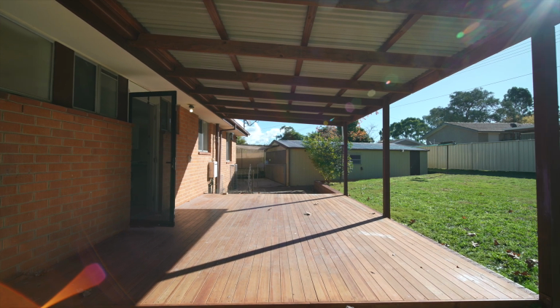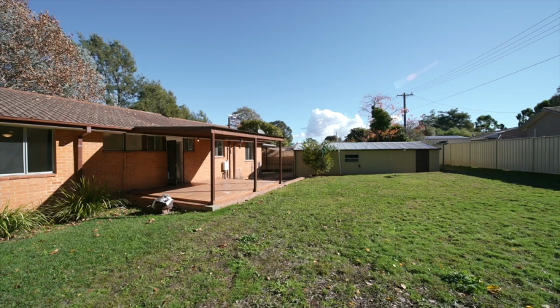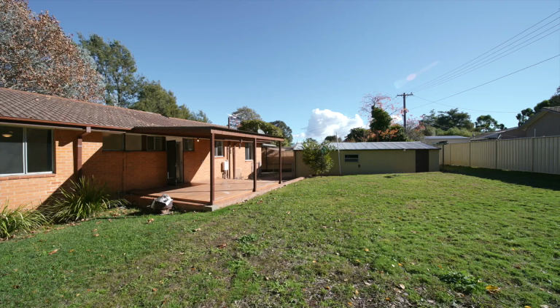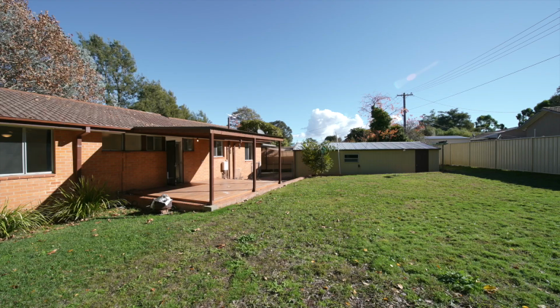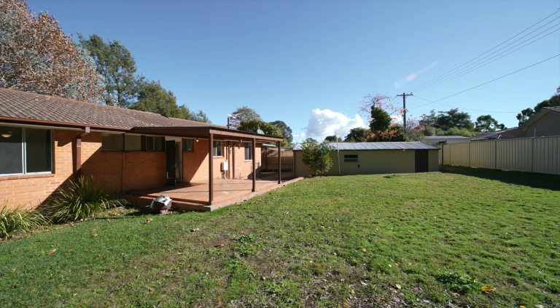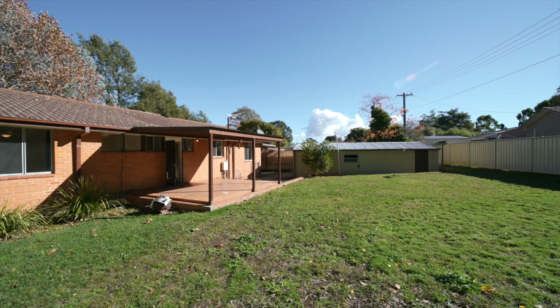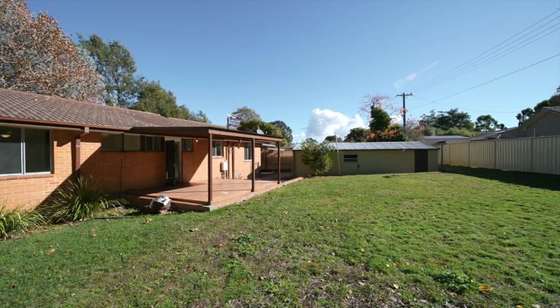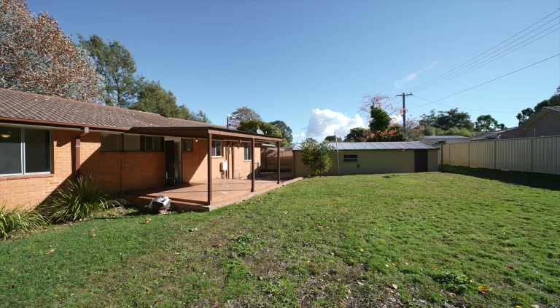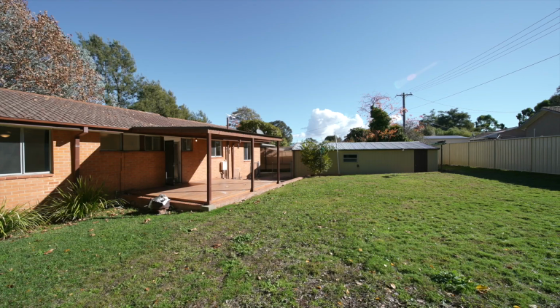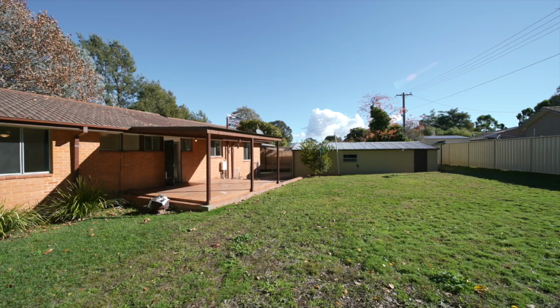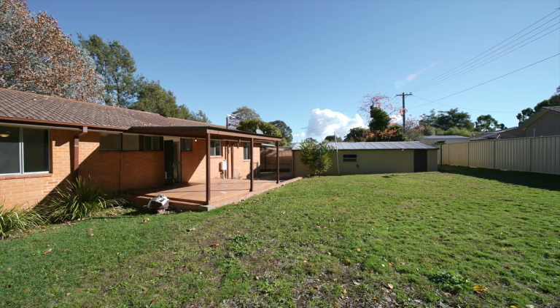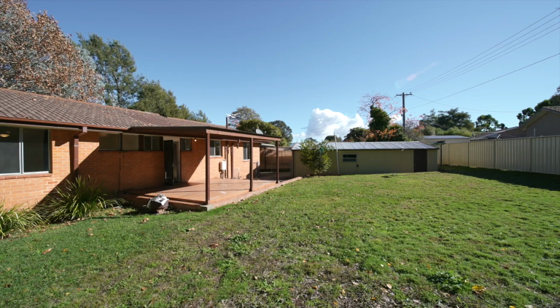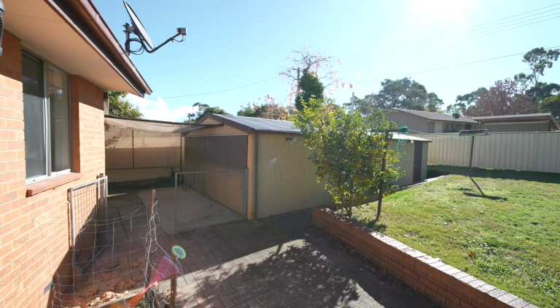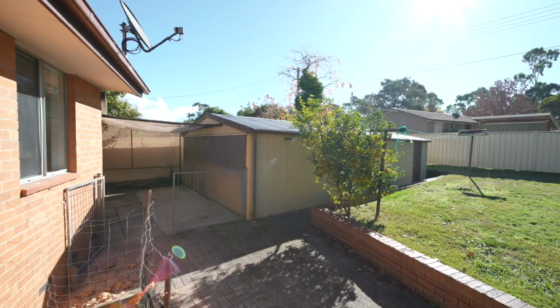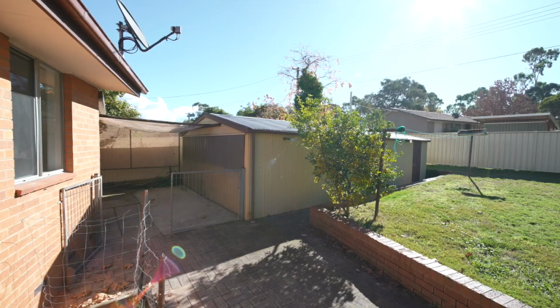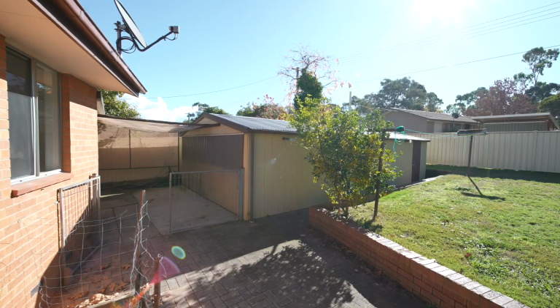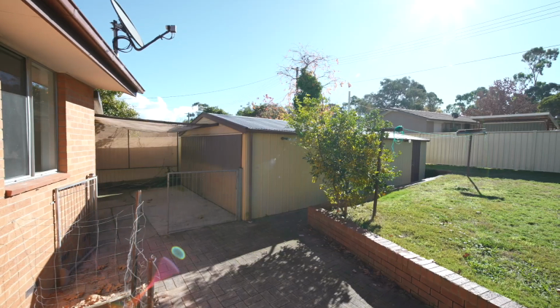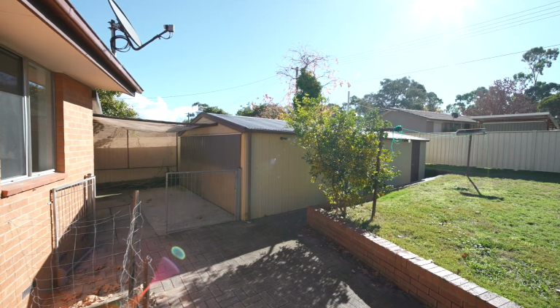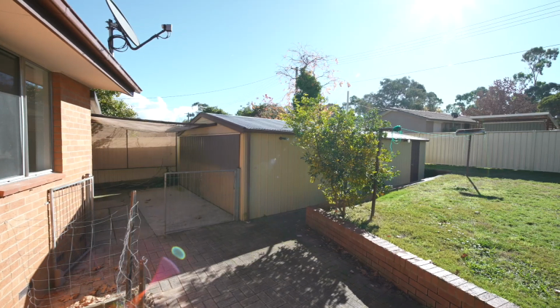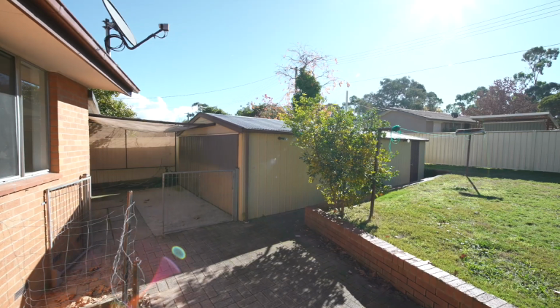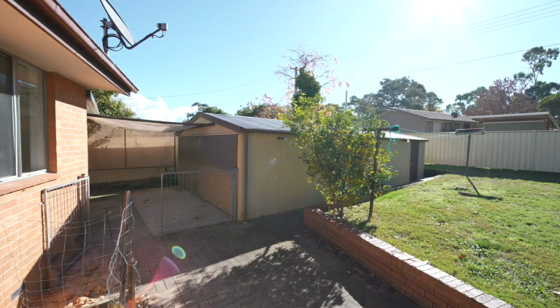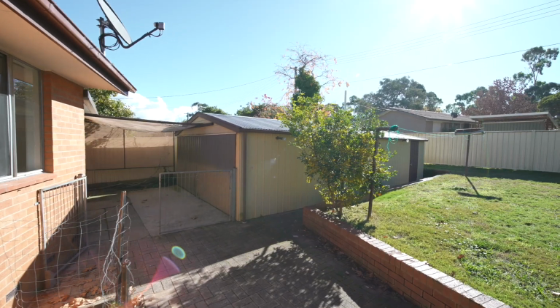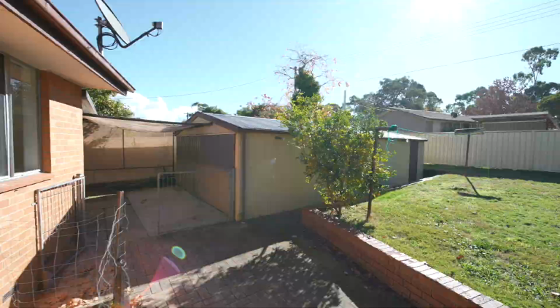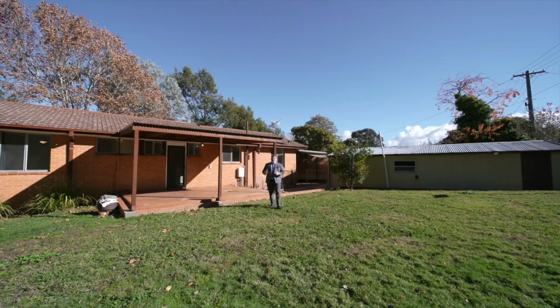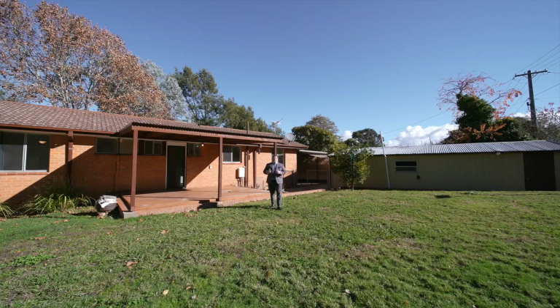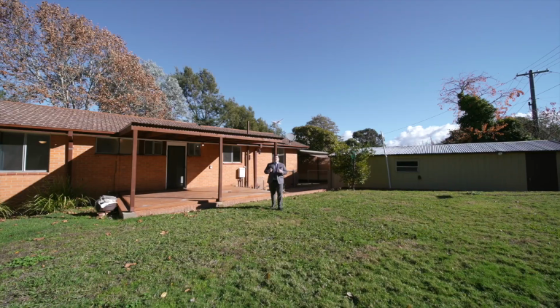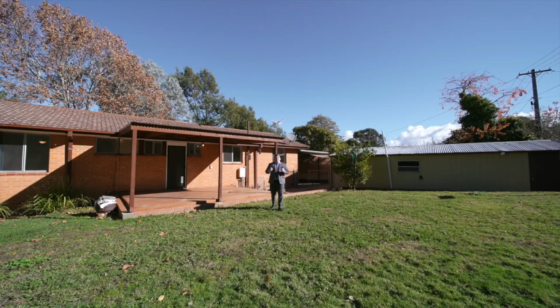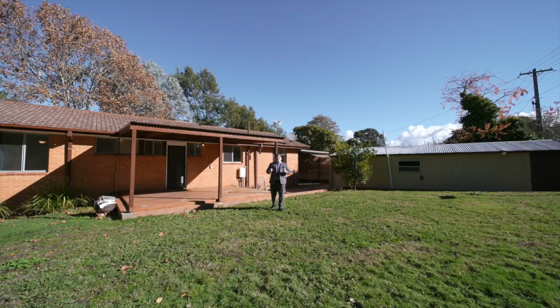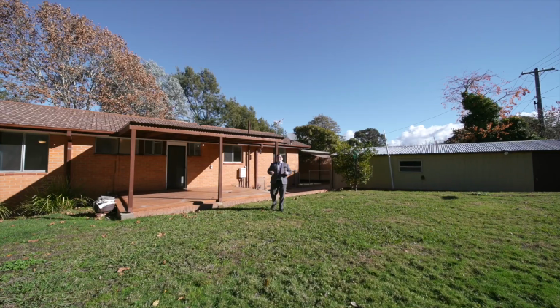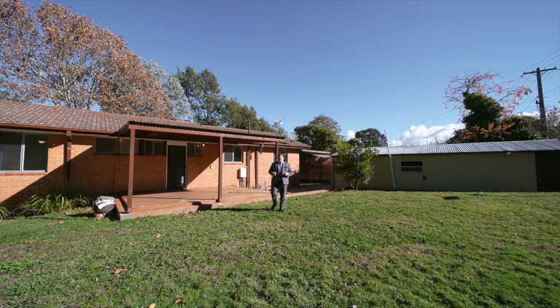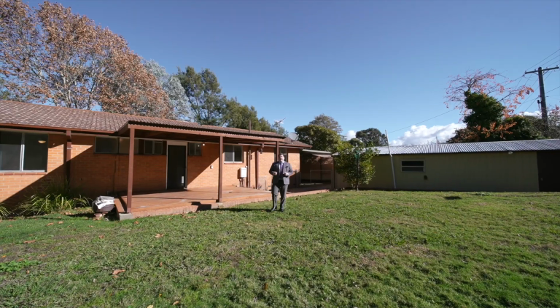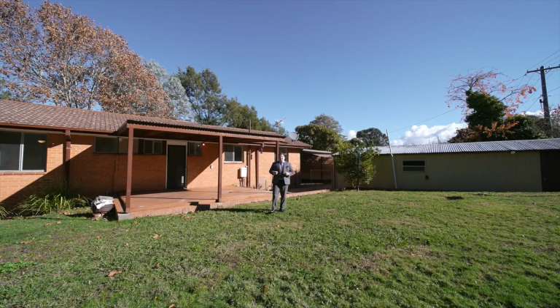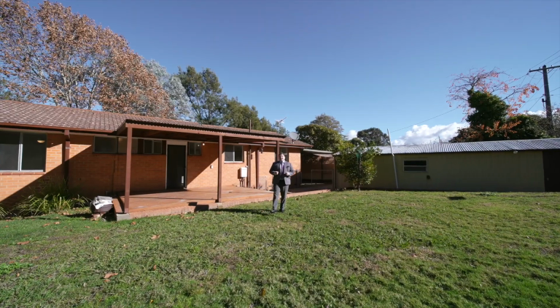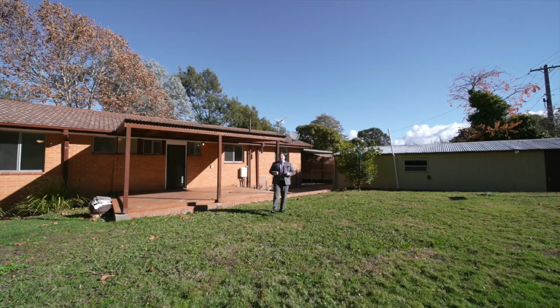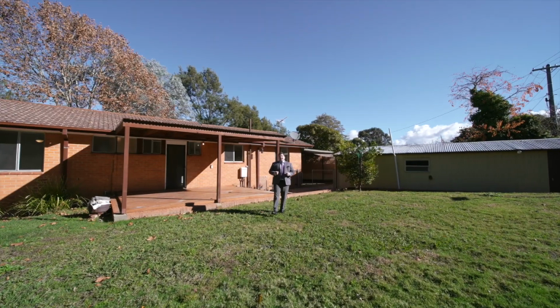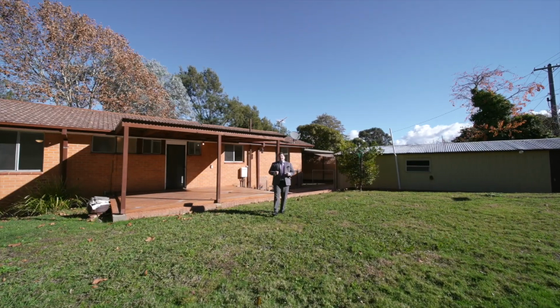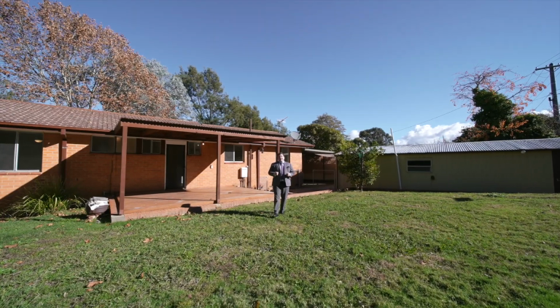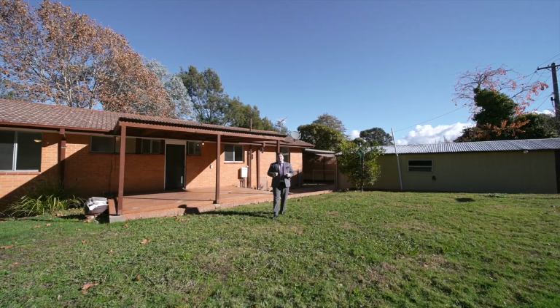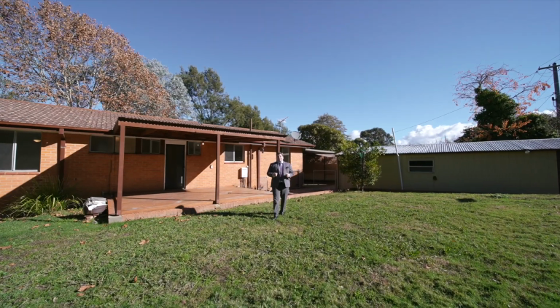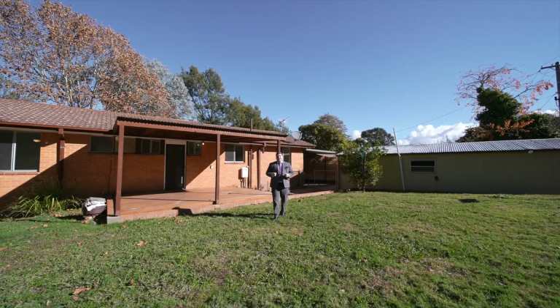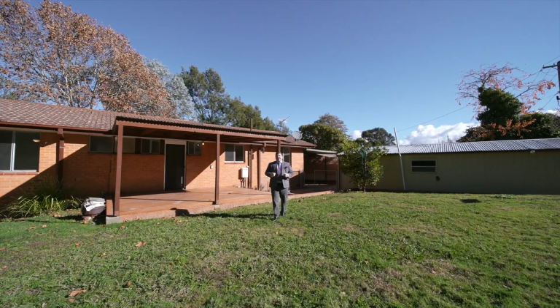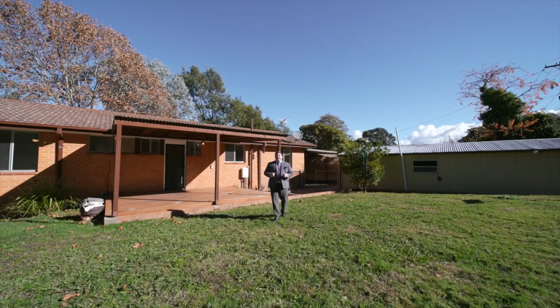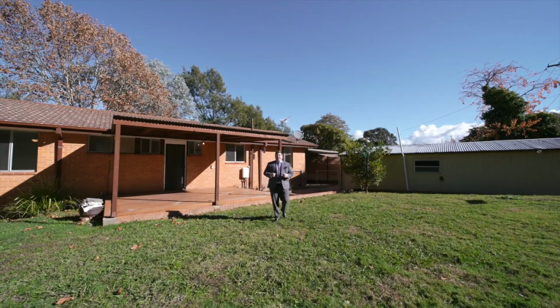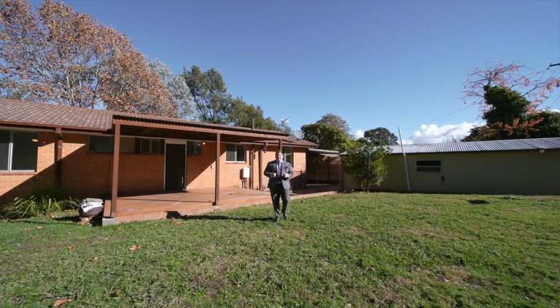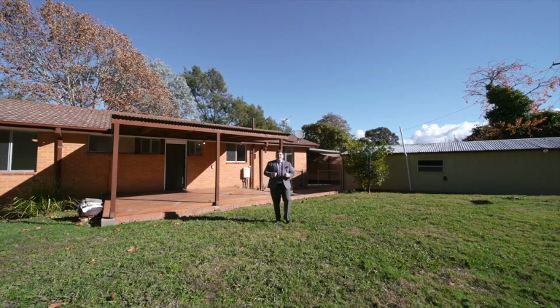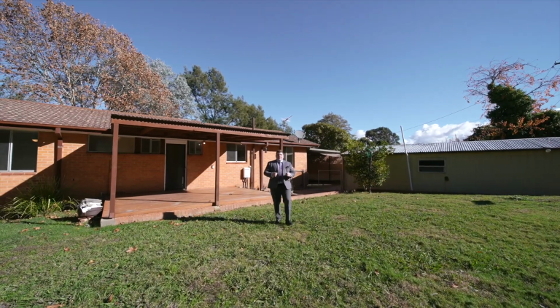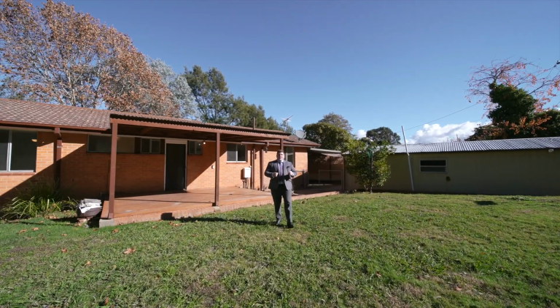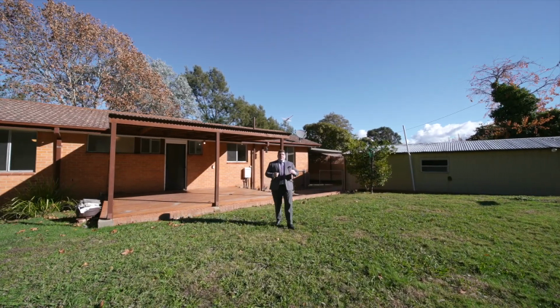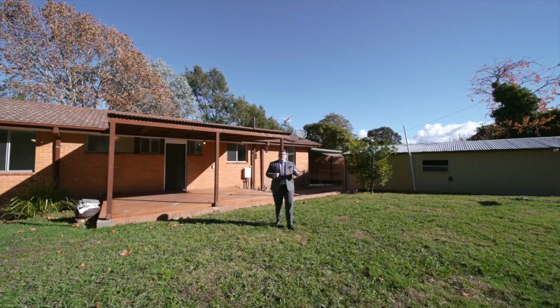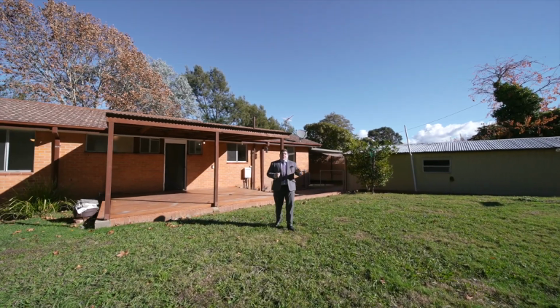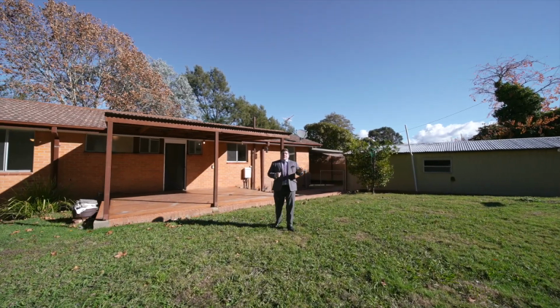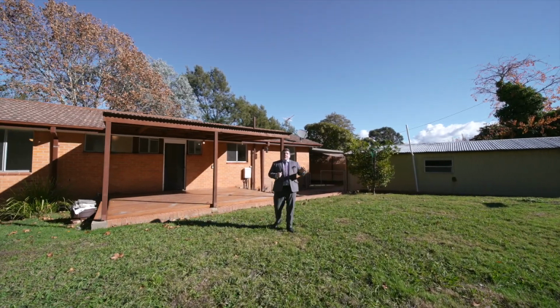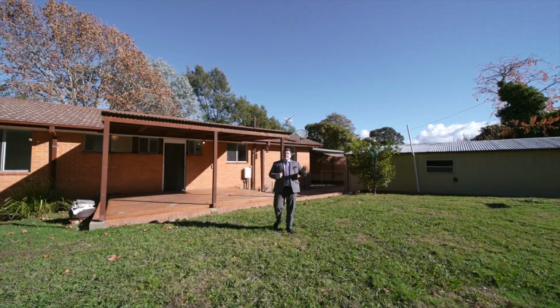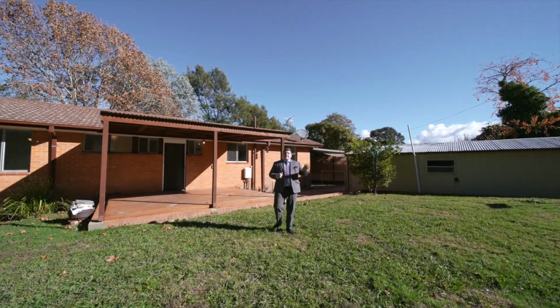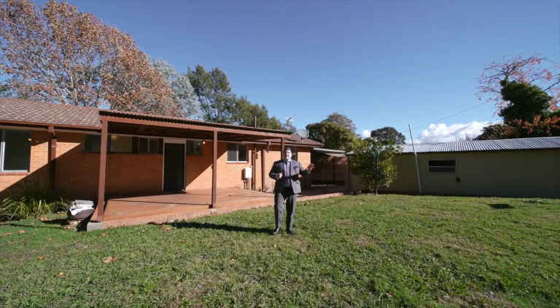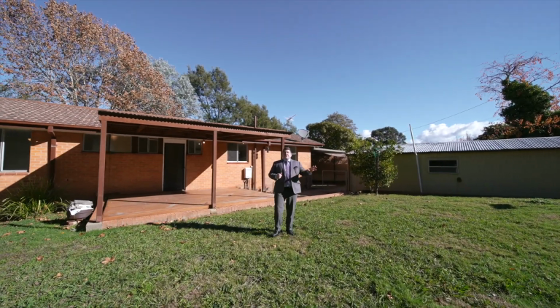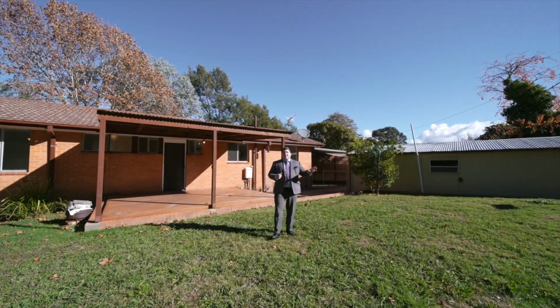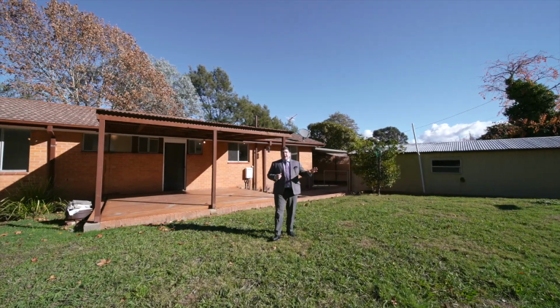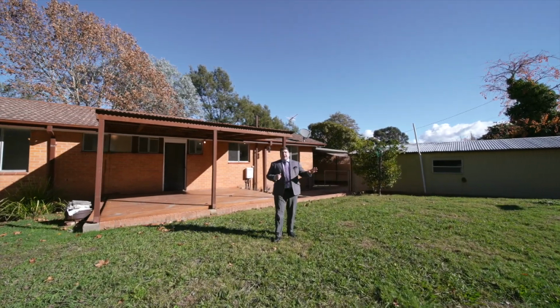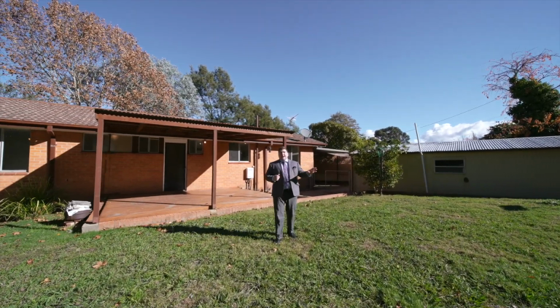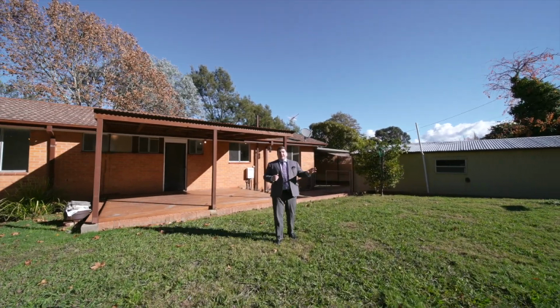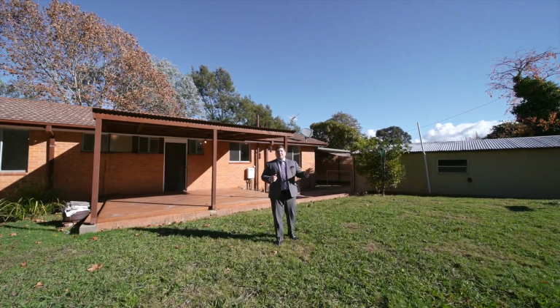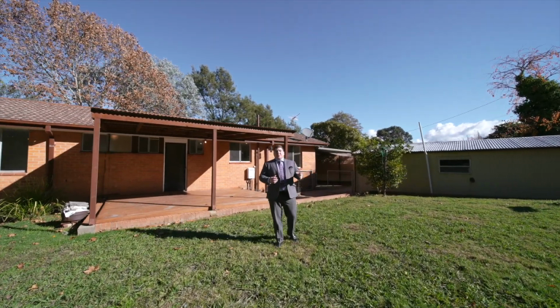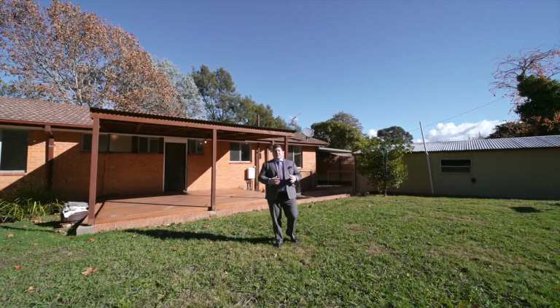Walking outside, you've got this brilliant deck, which is perfect for entertaining family and friends. It looks over the spacious backyard as well.